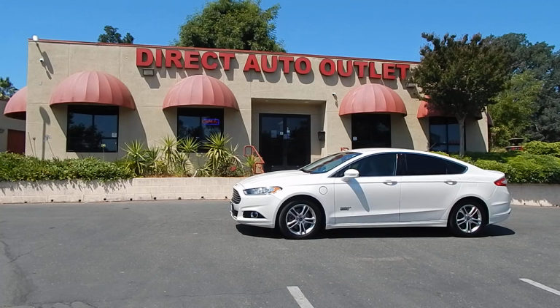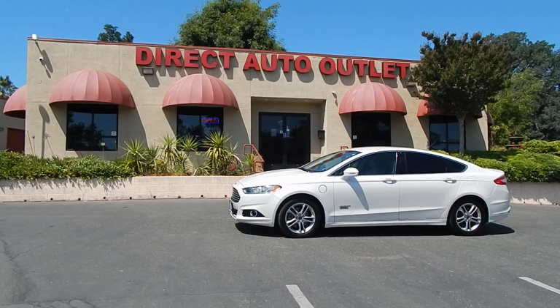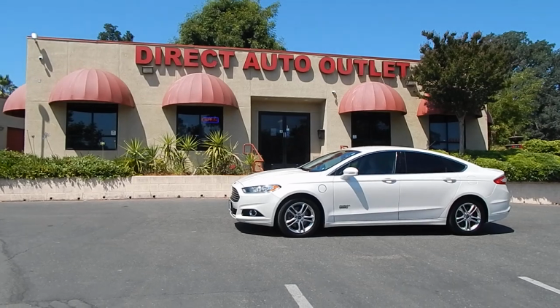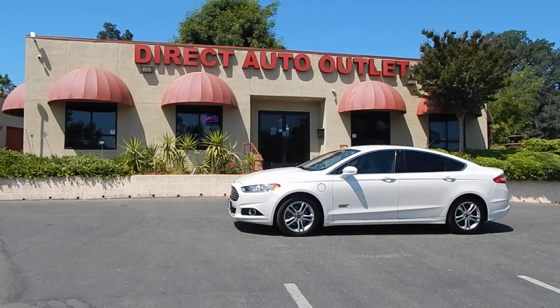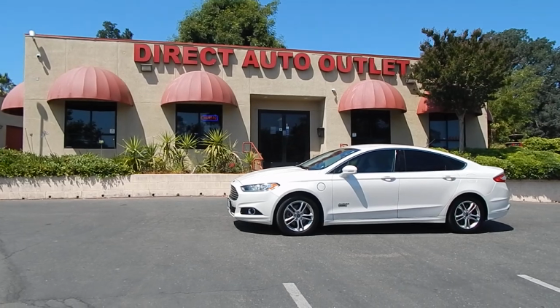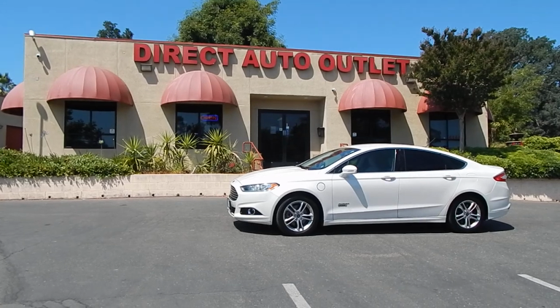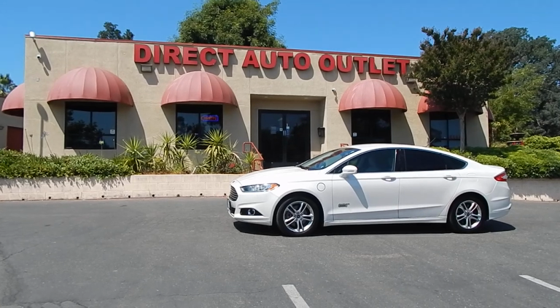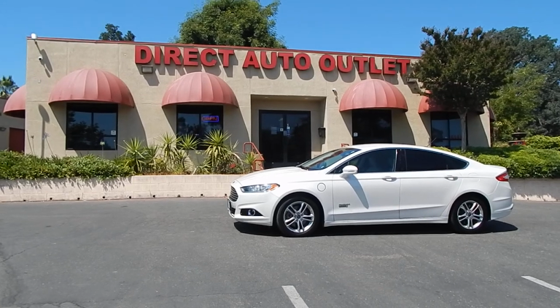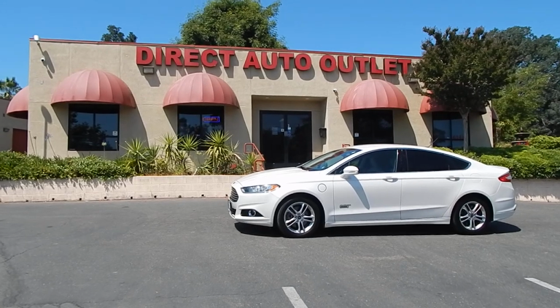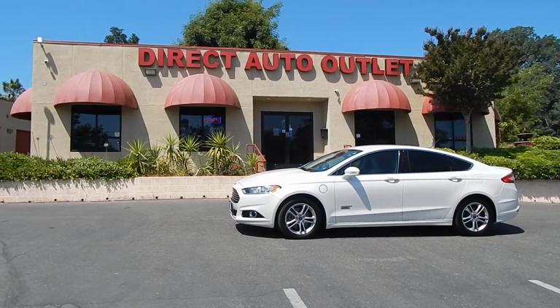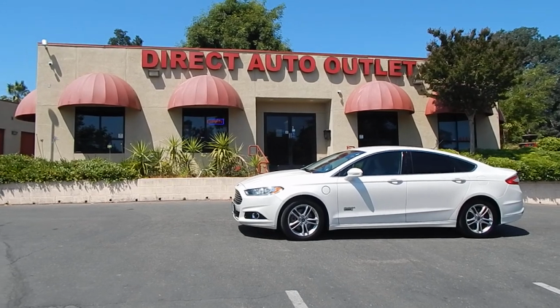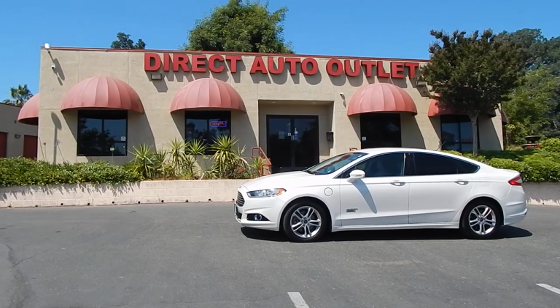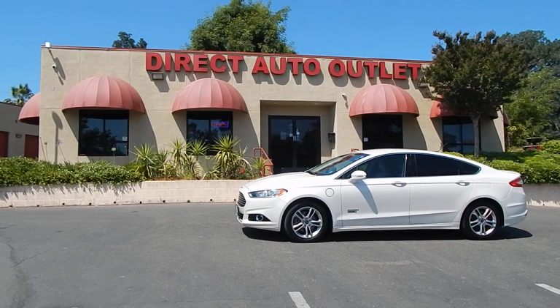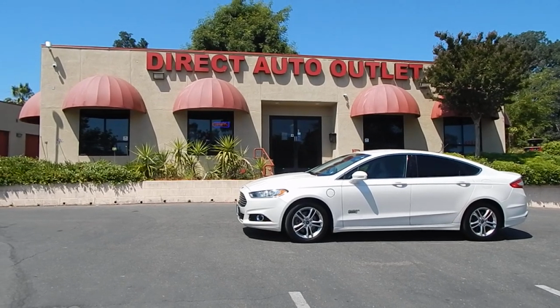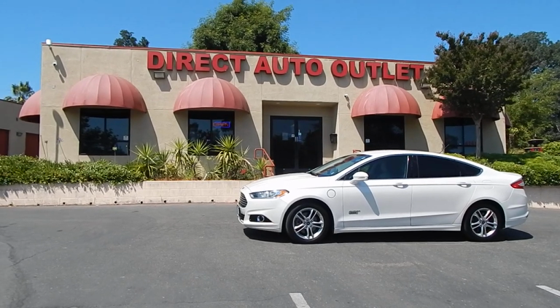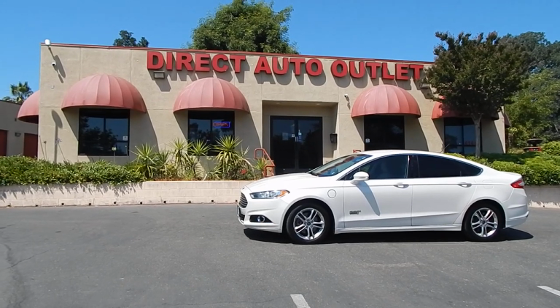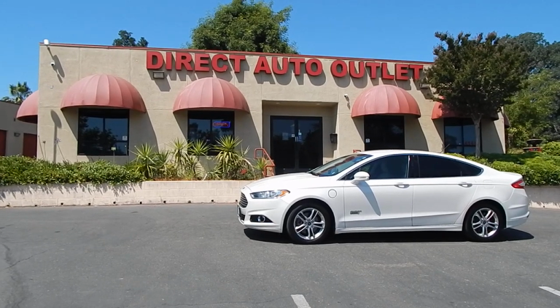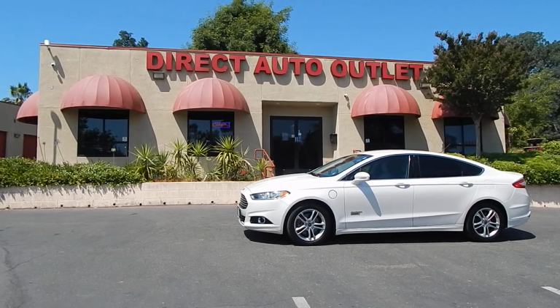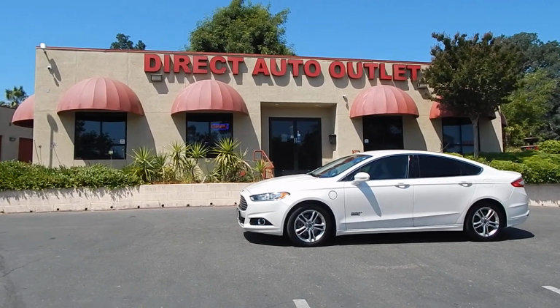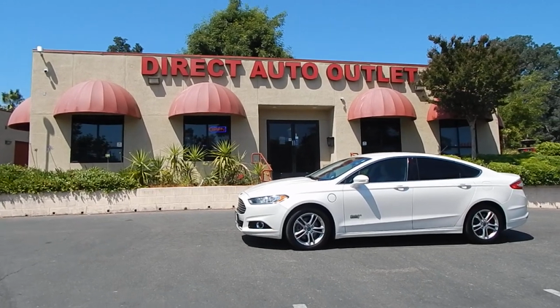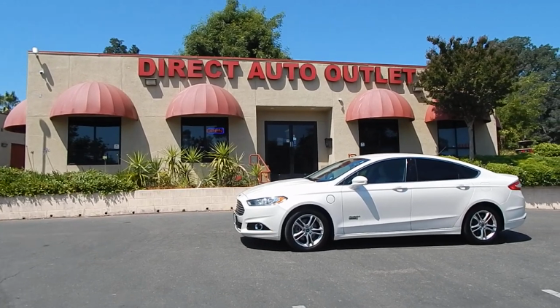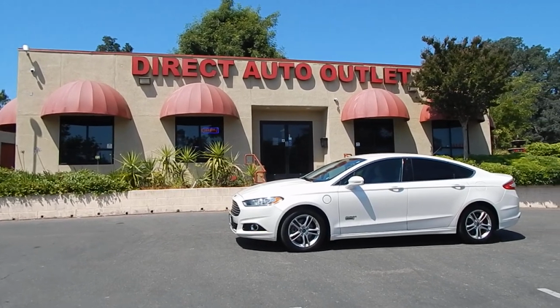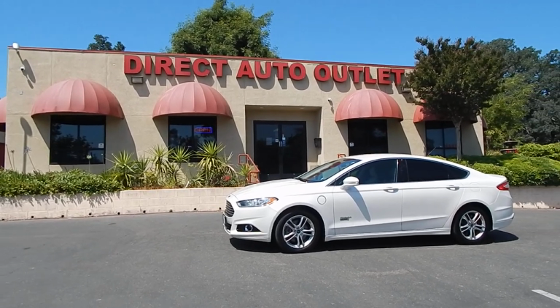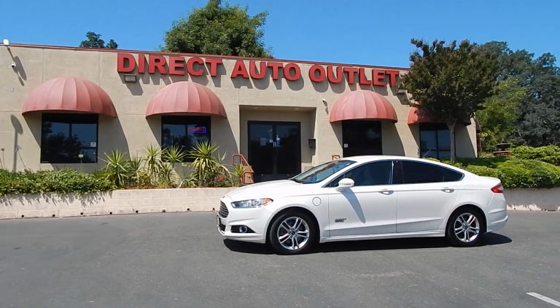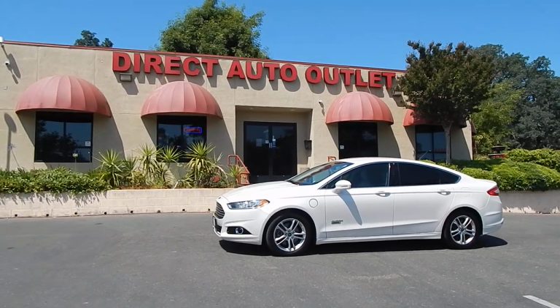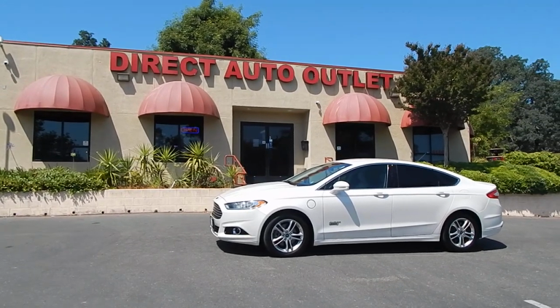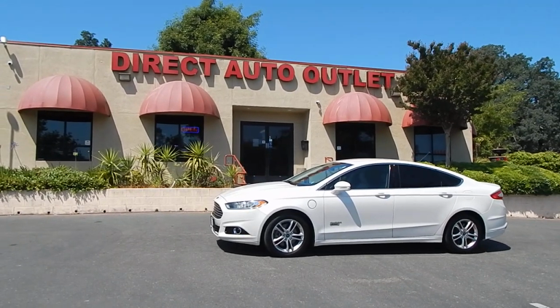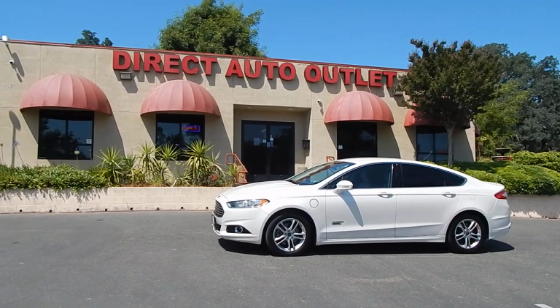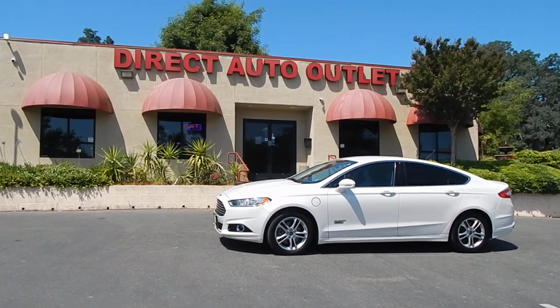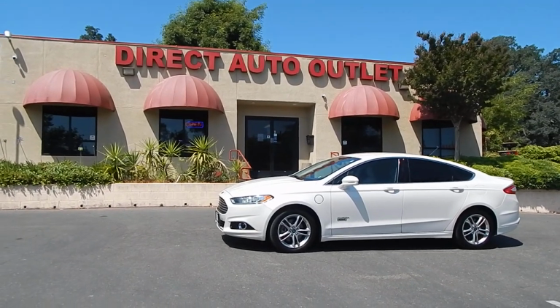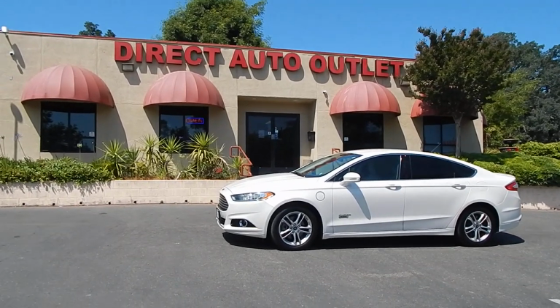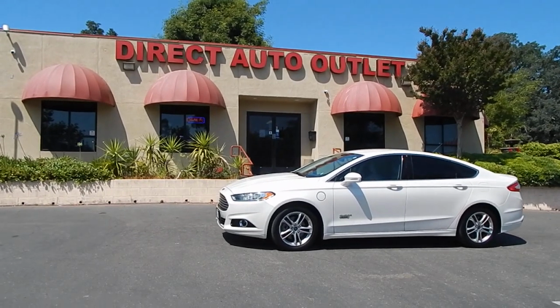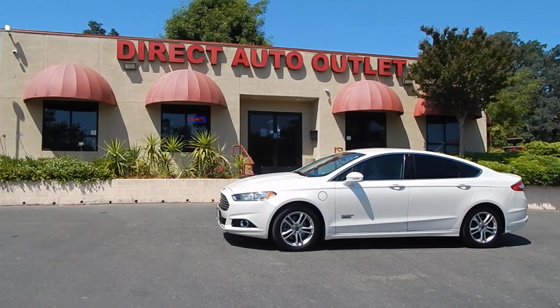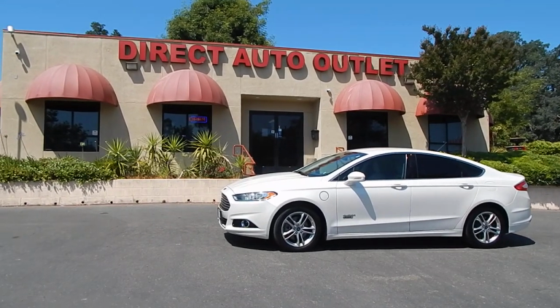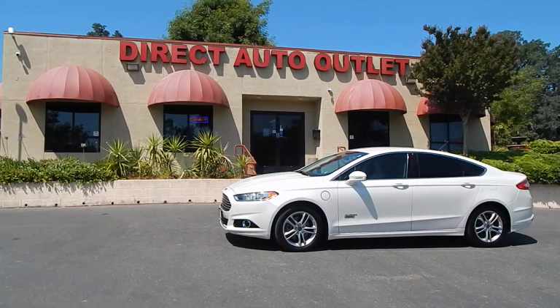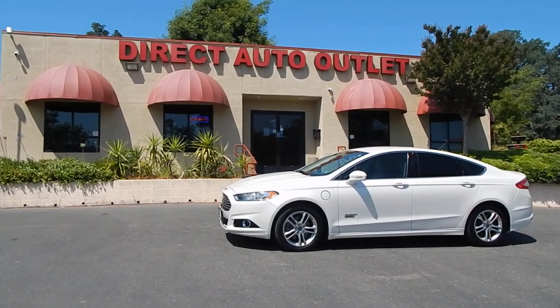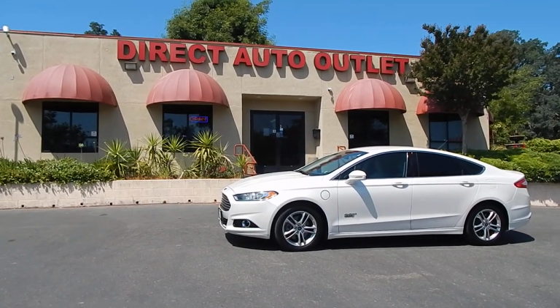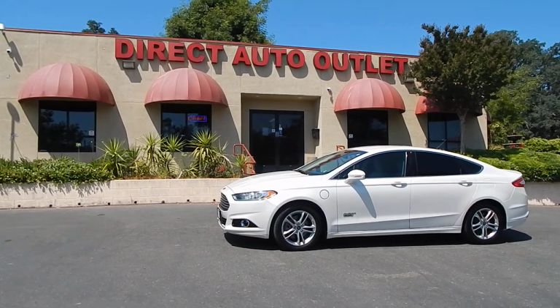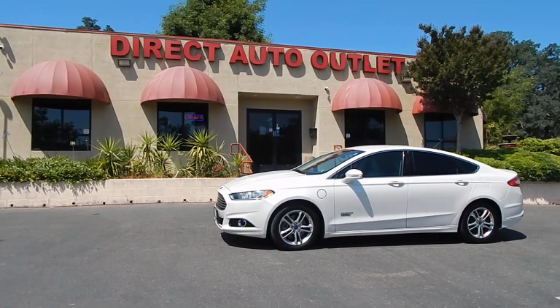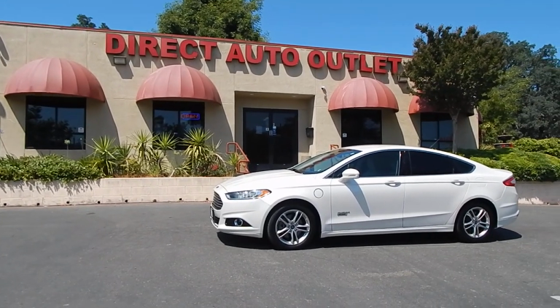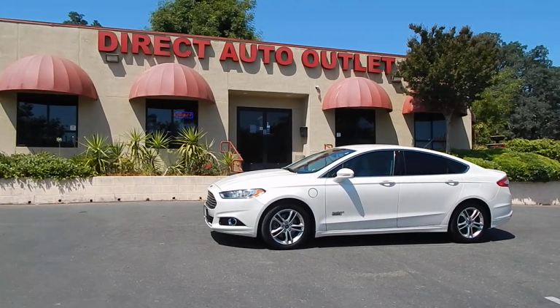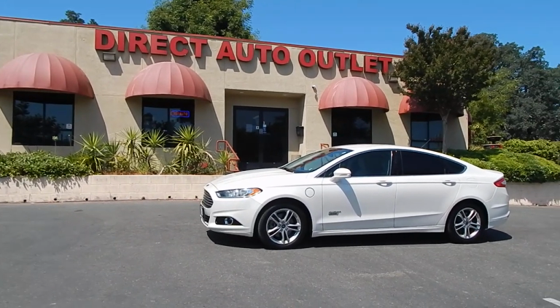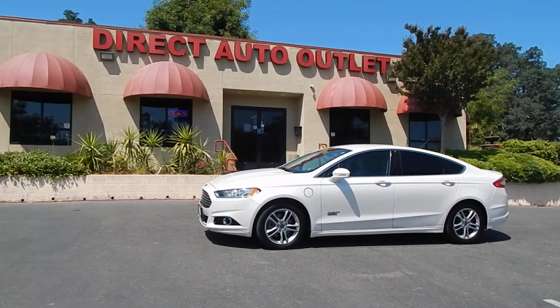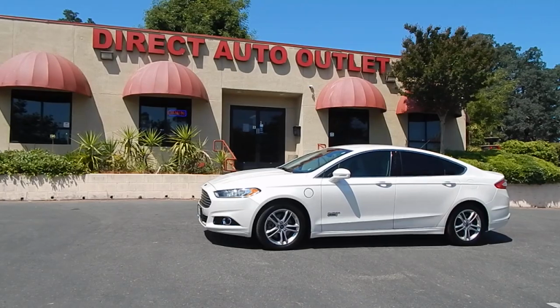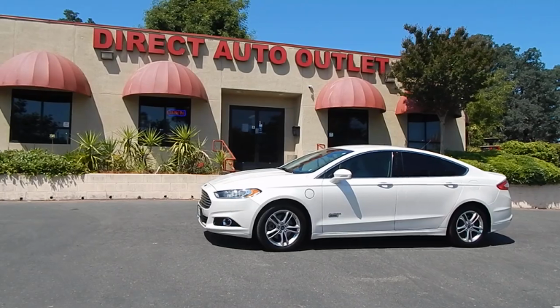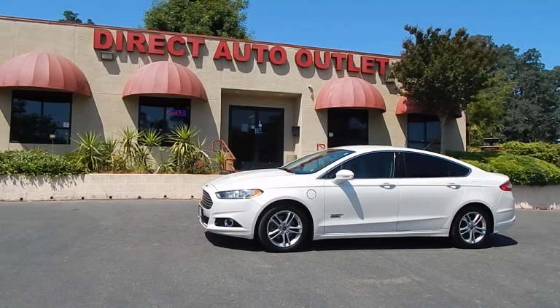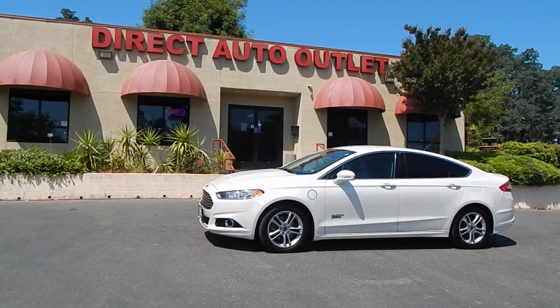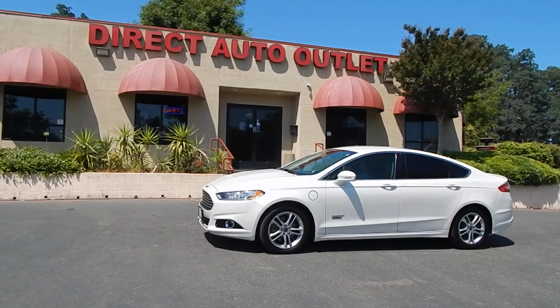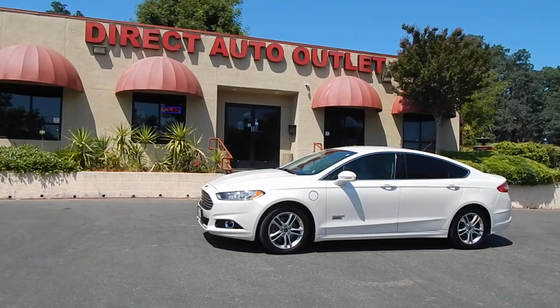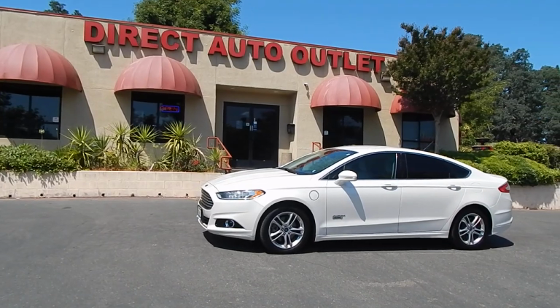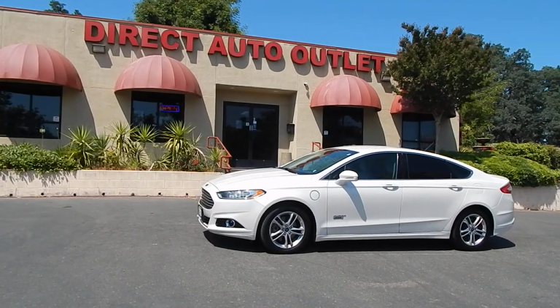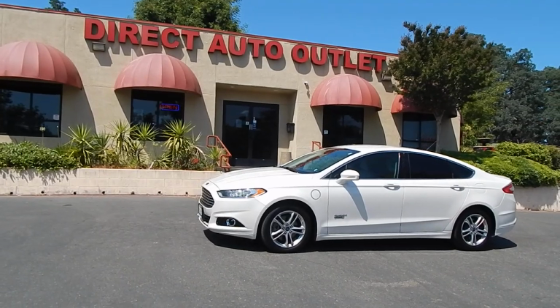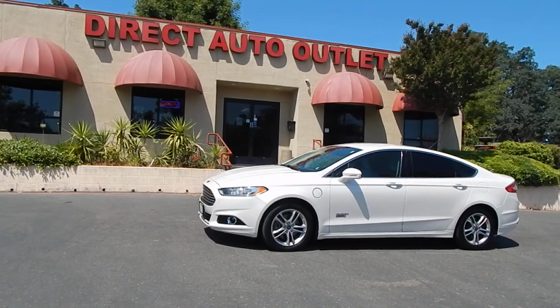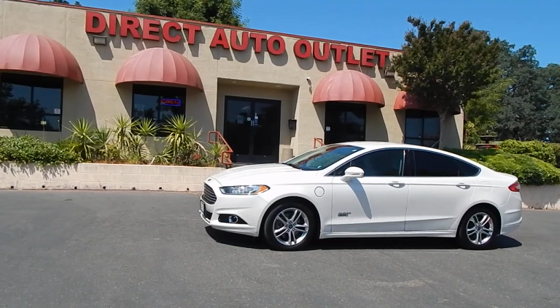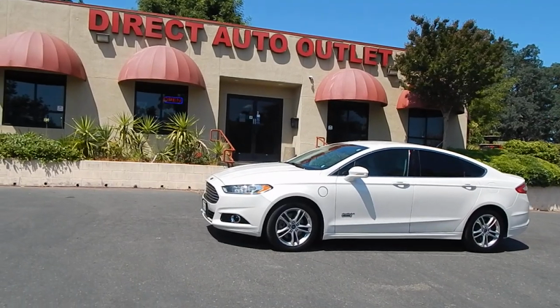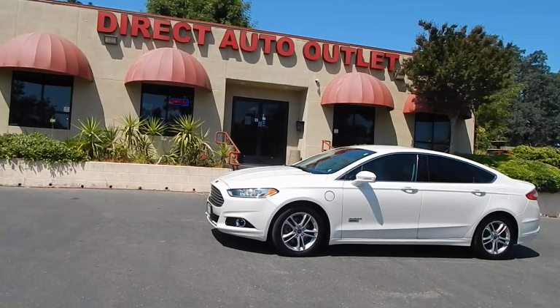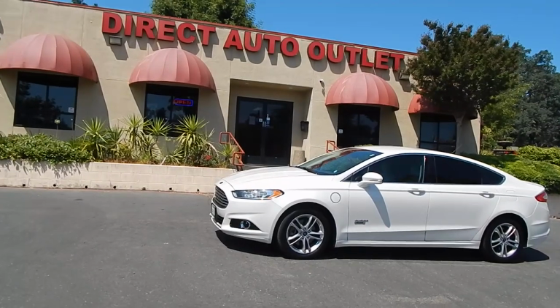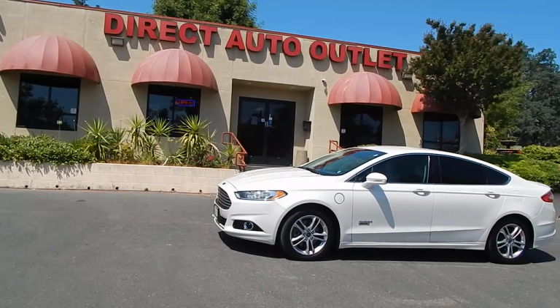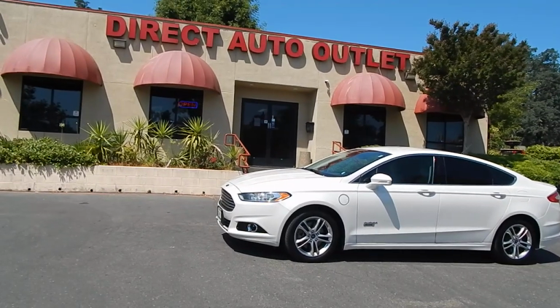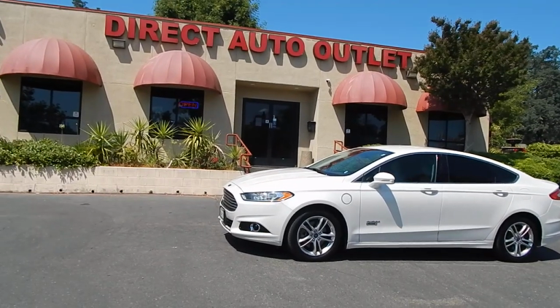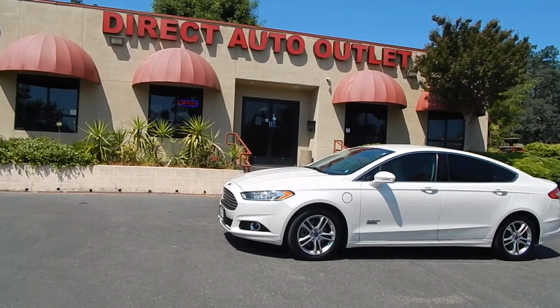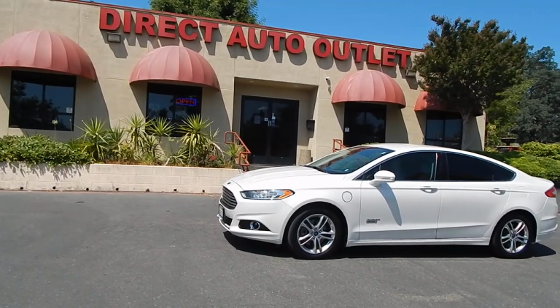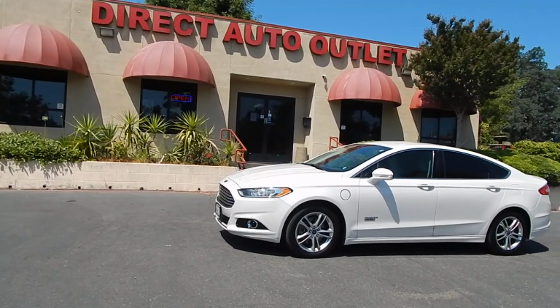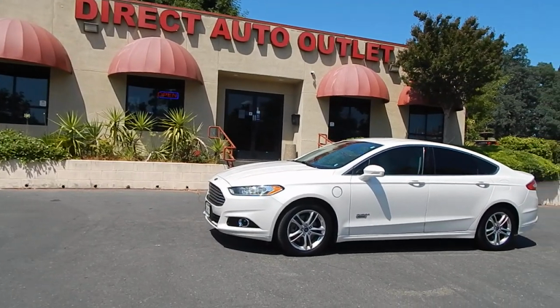Good morning folks, Ari here from Direct Auto Outlet in Fair Oaks, California. I've got this gorgeous 2015 Ford Fusion Energi plug-in hybrid for you today.